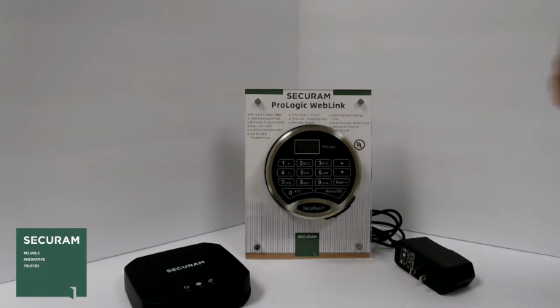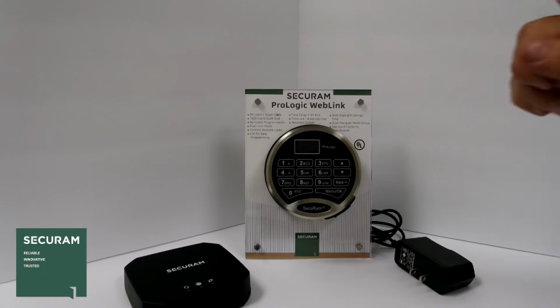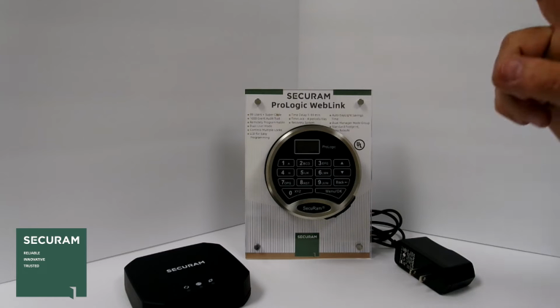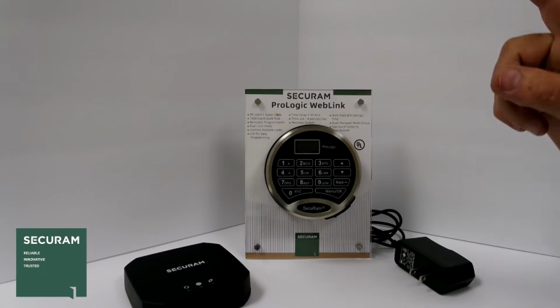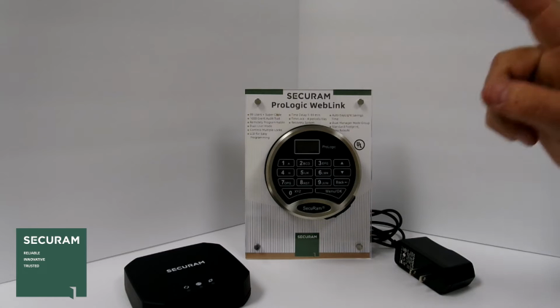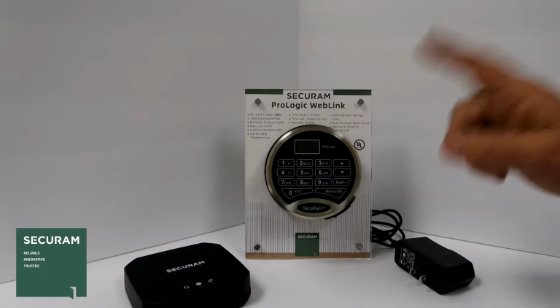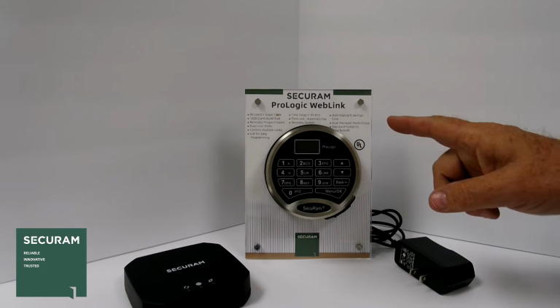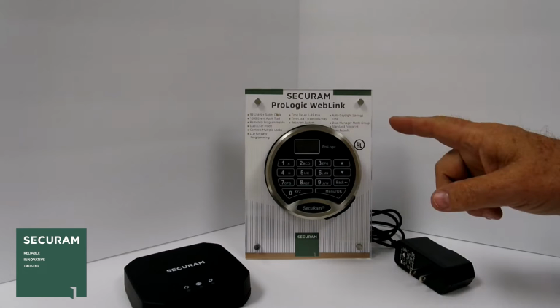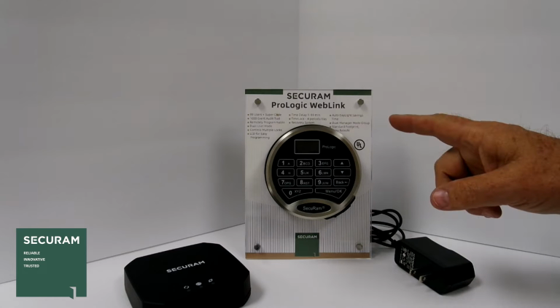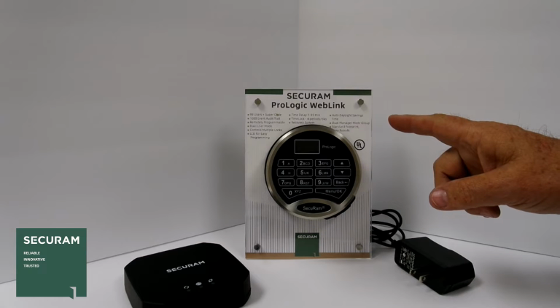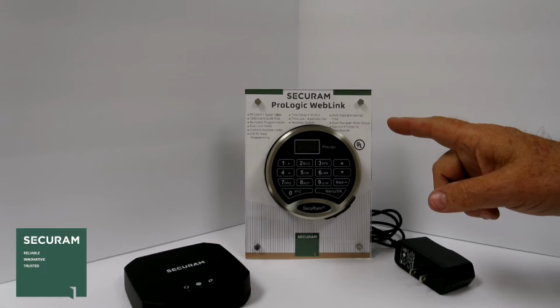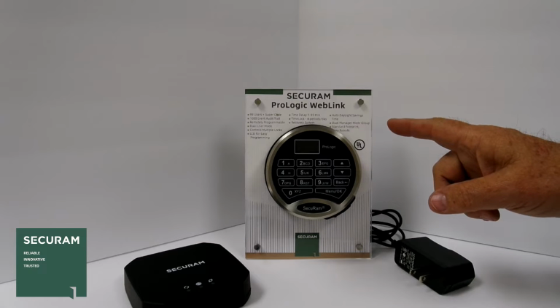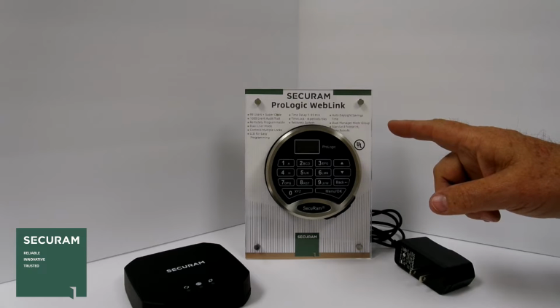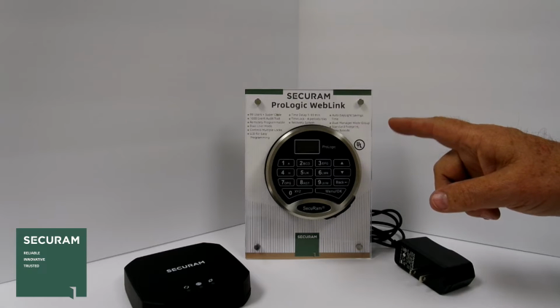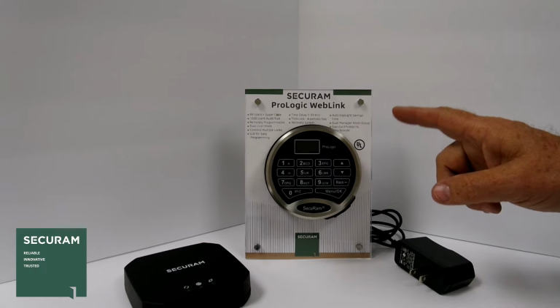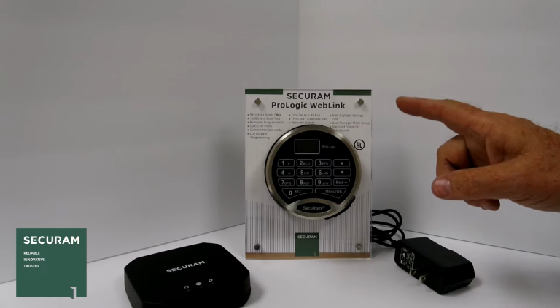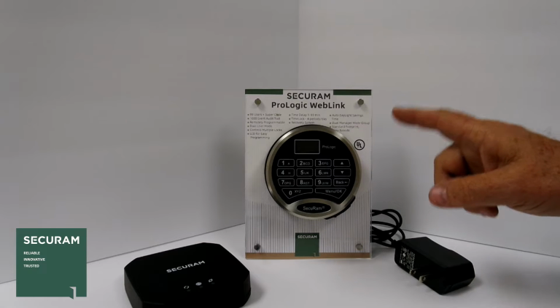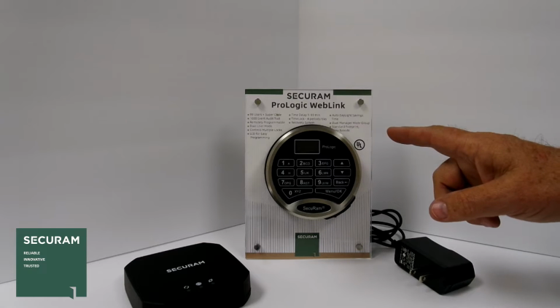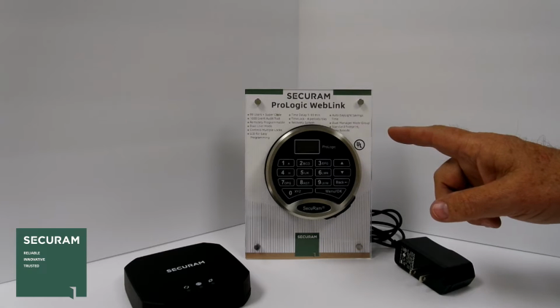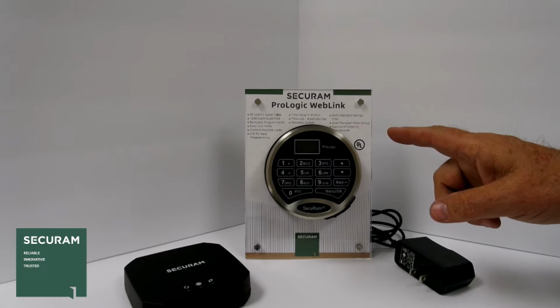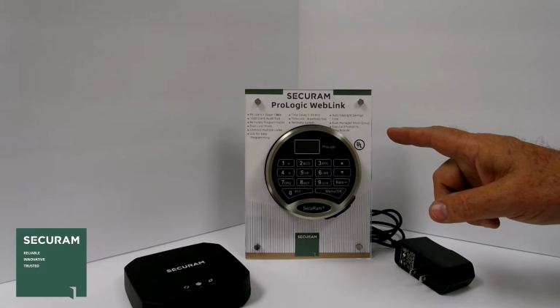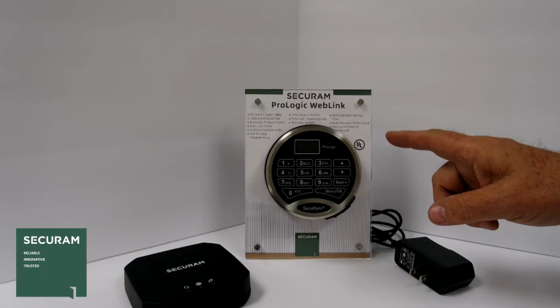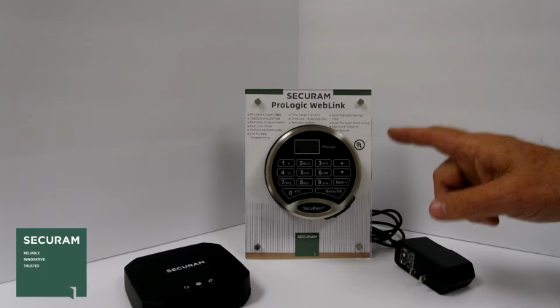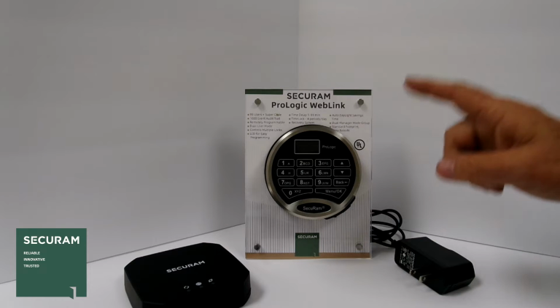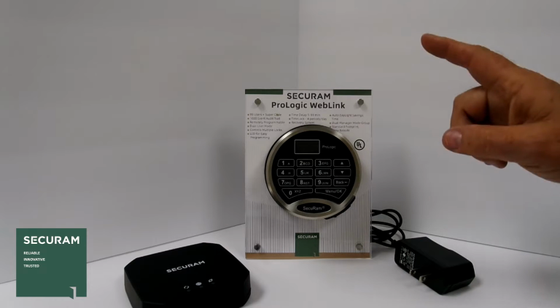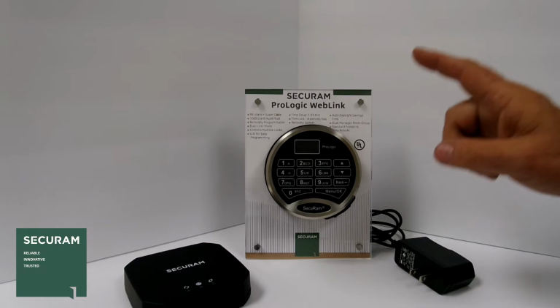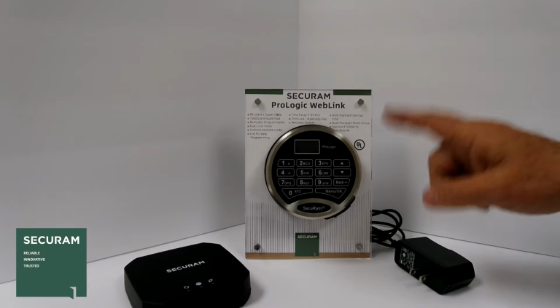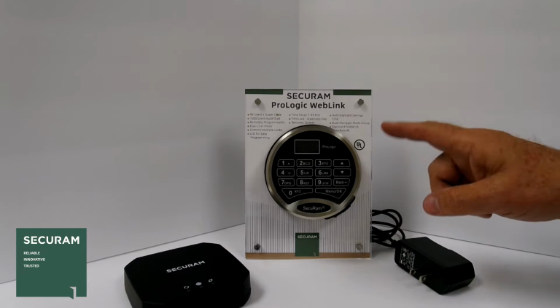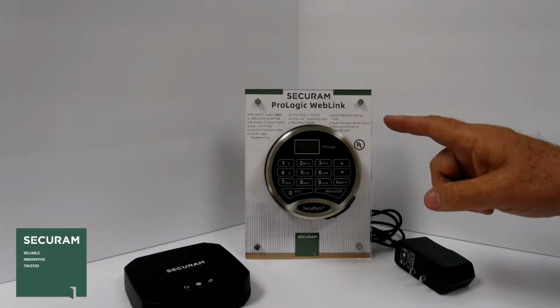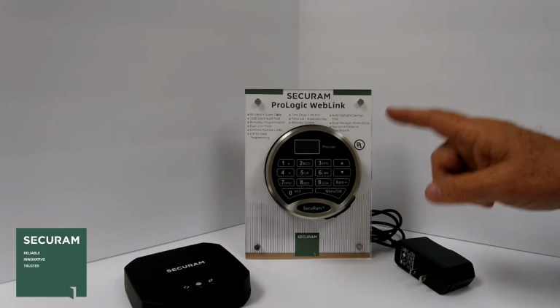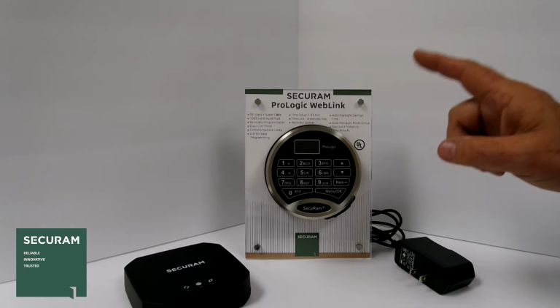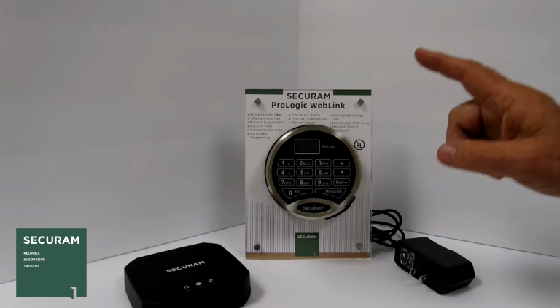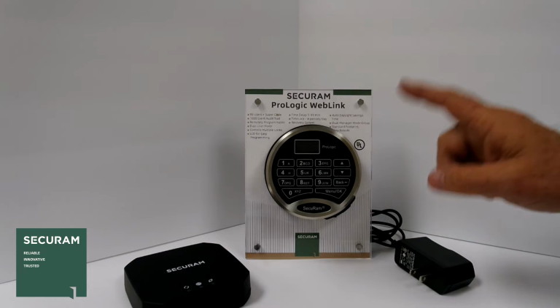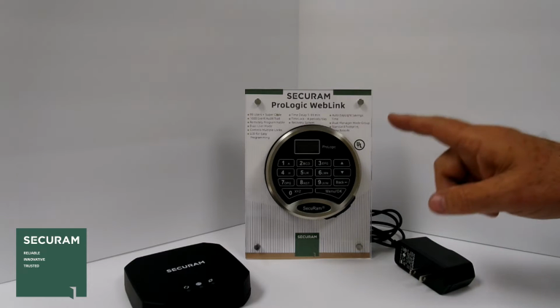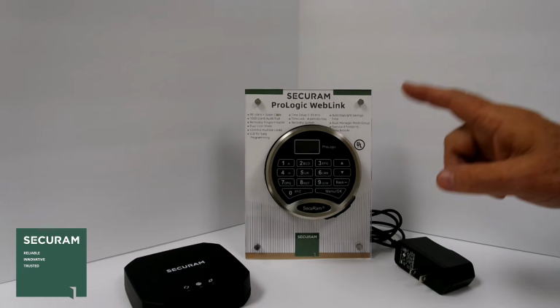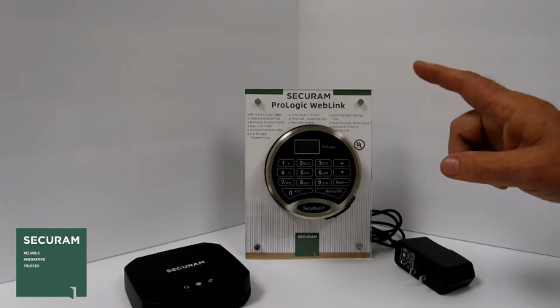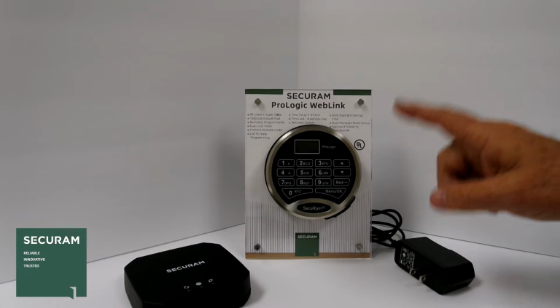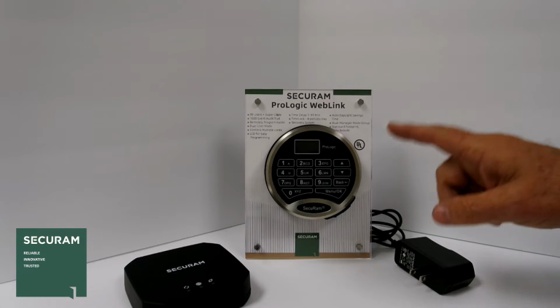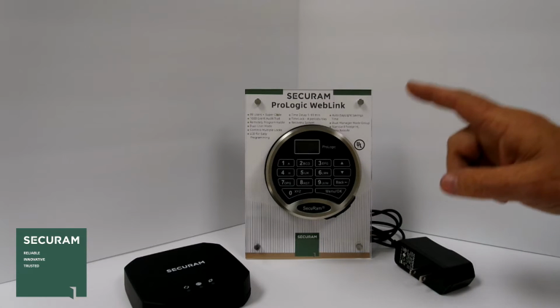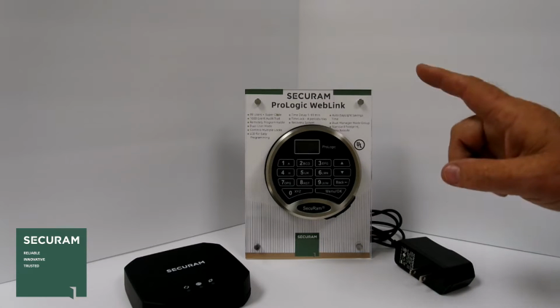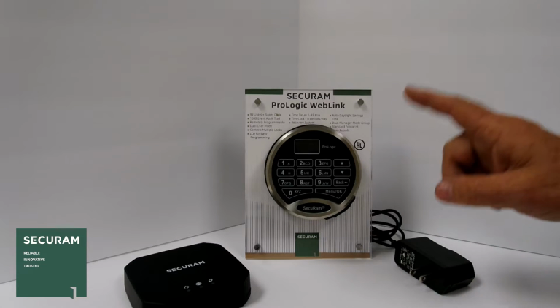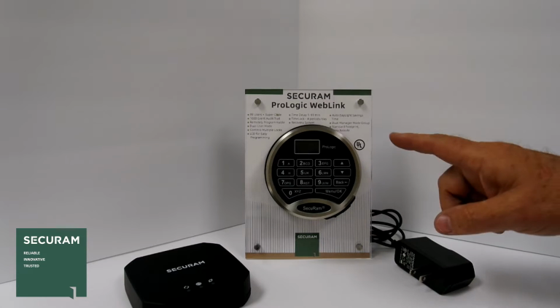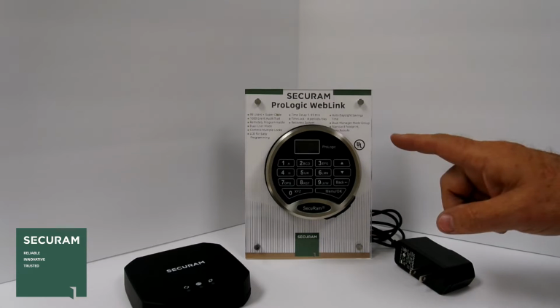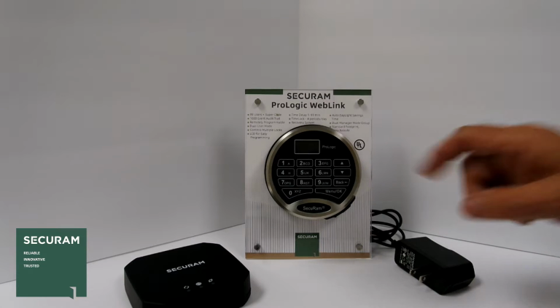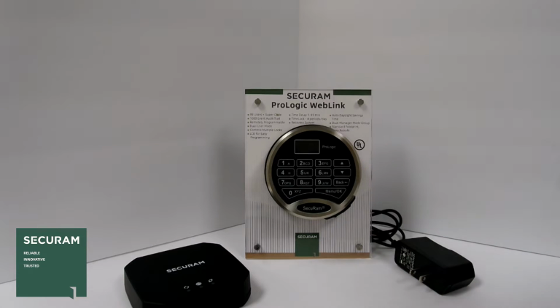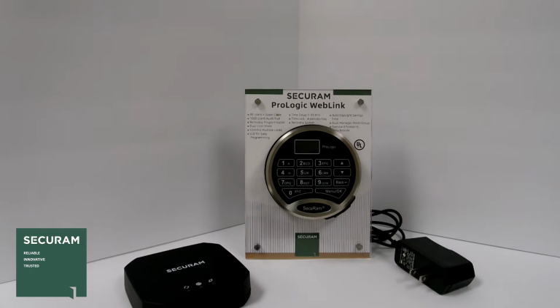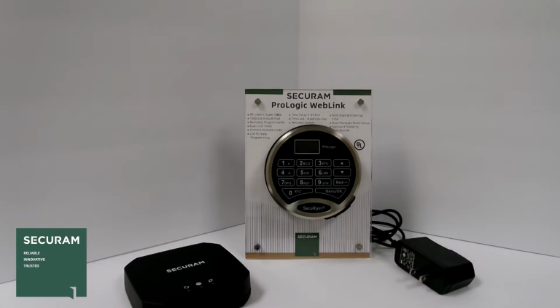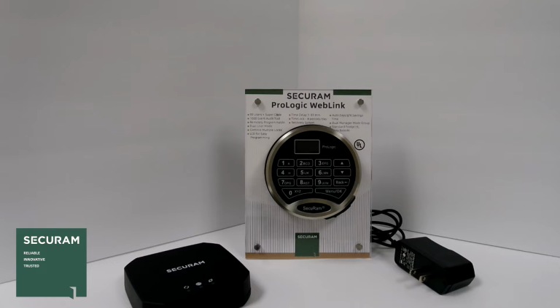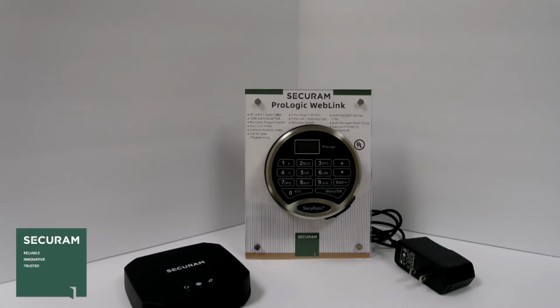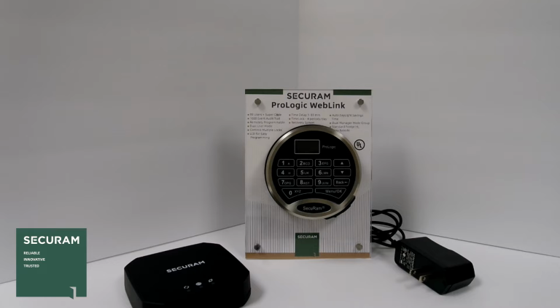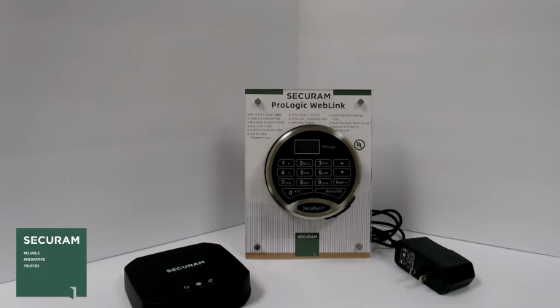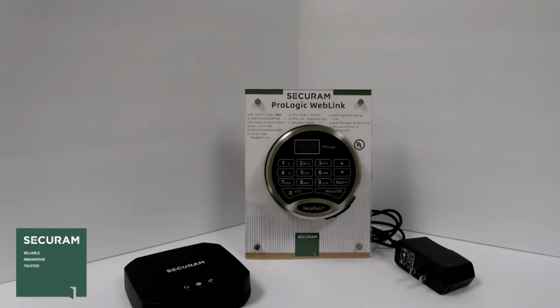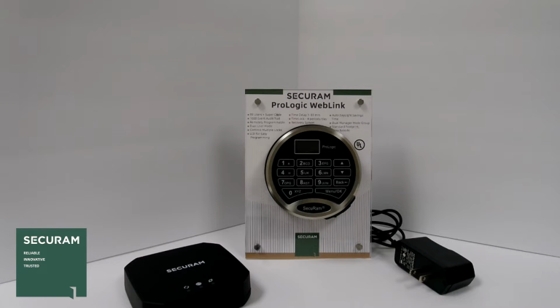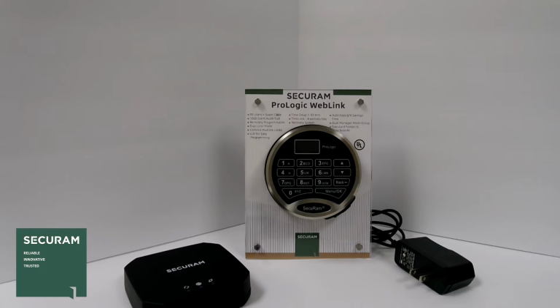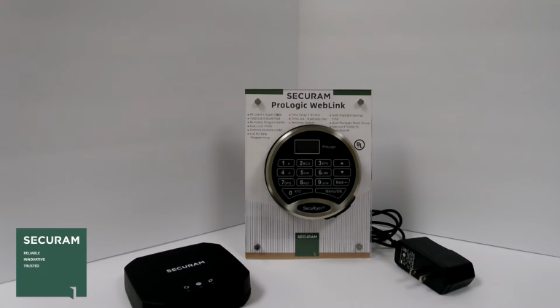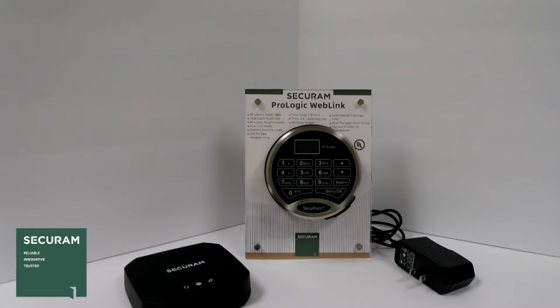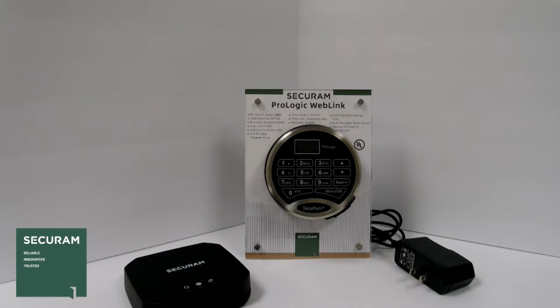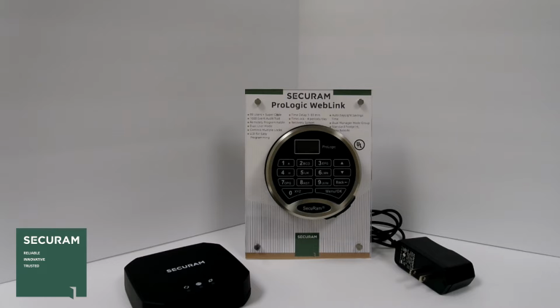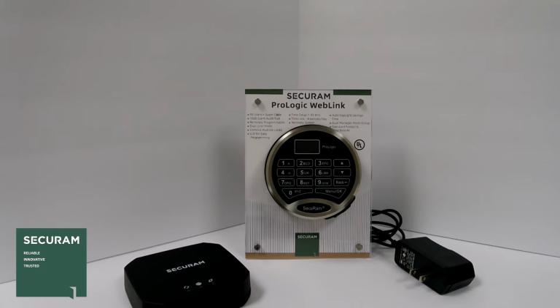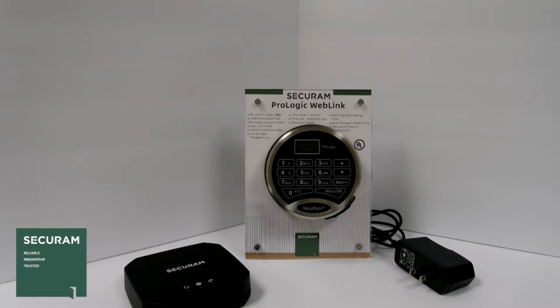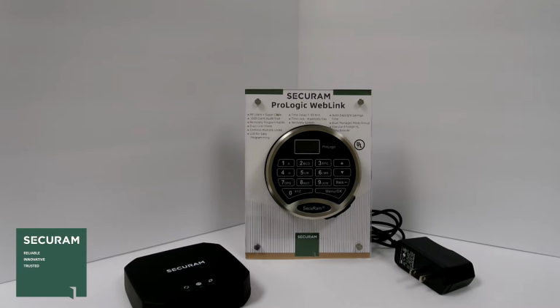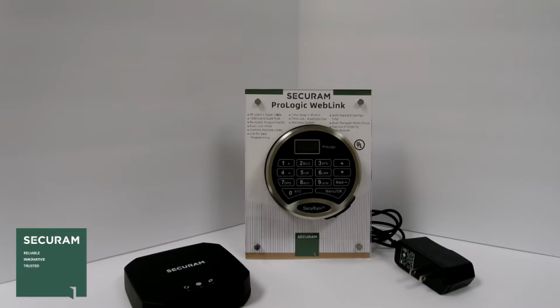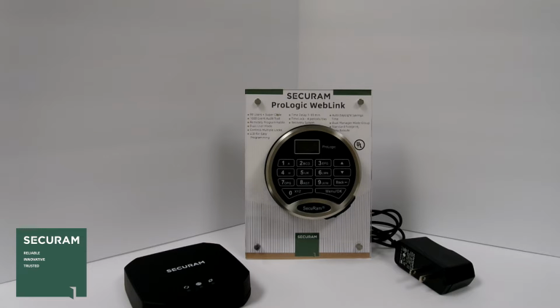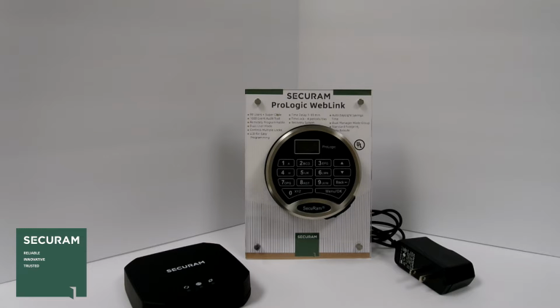This is the ProLogic web link from SecureM. This is a network-connected lock, which means you can remotely program it.